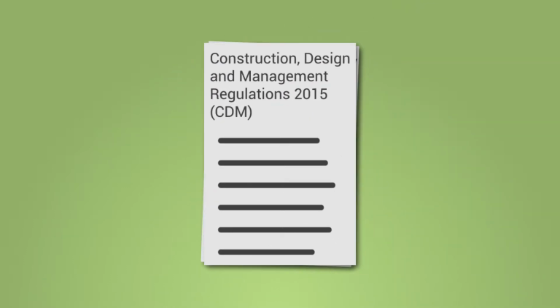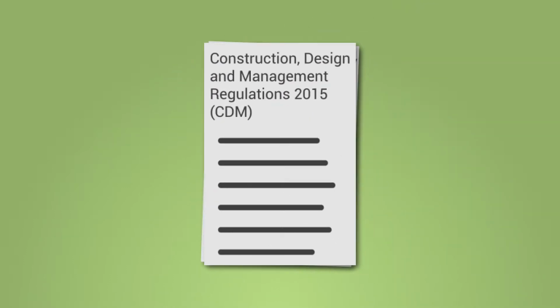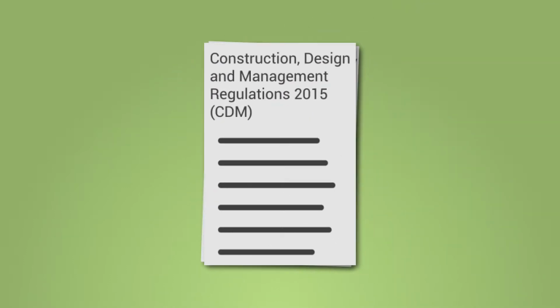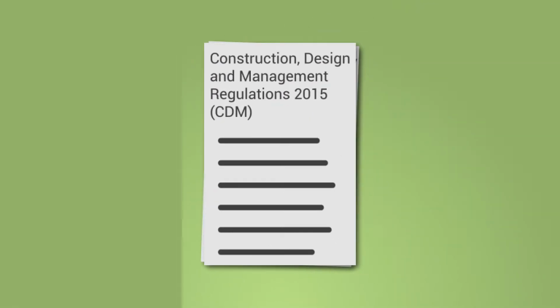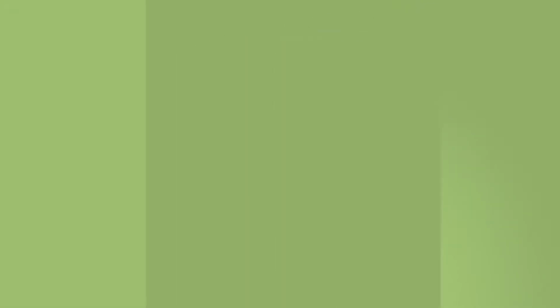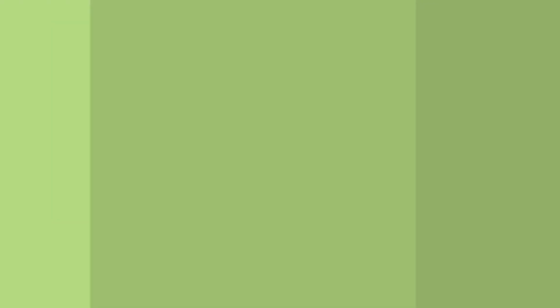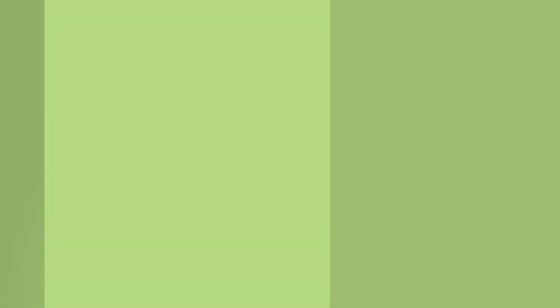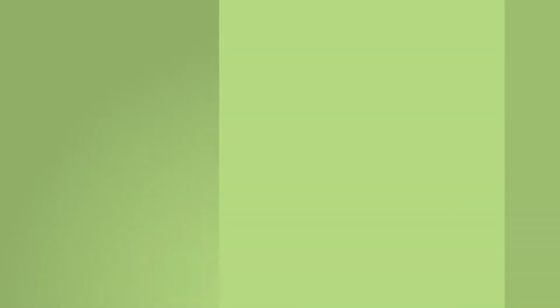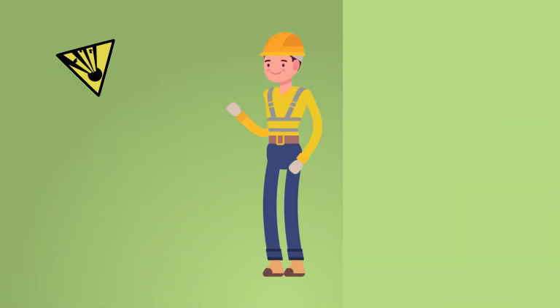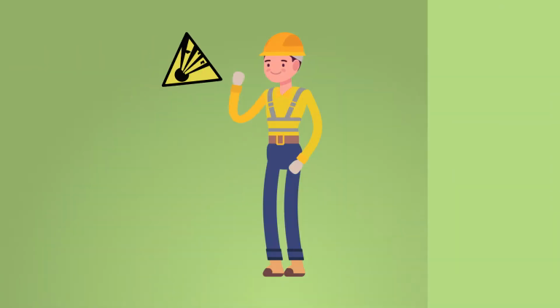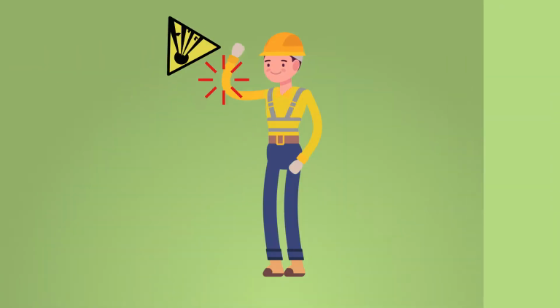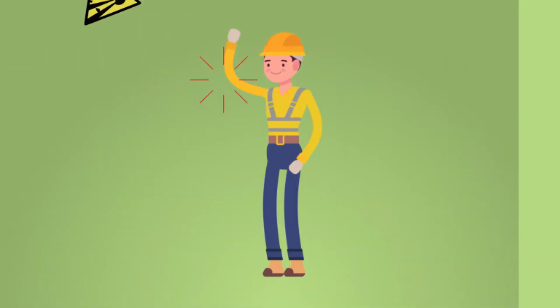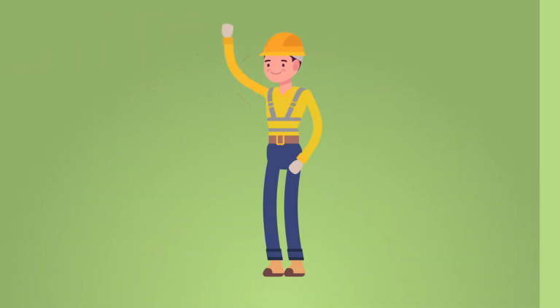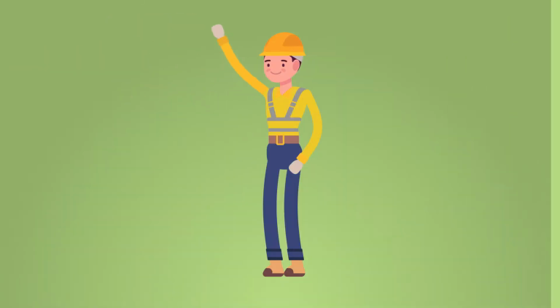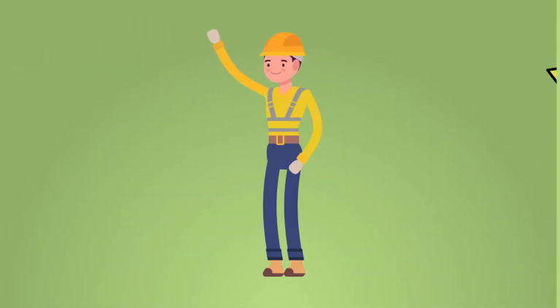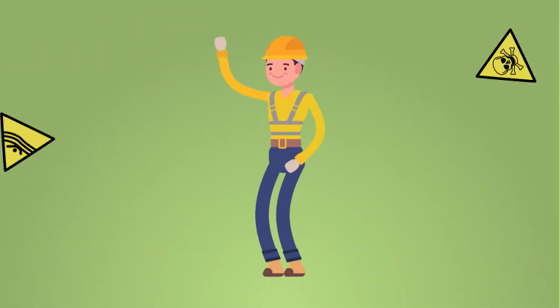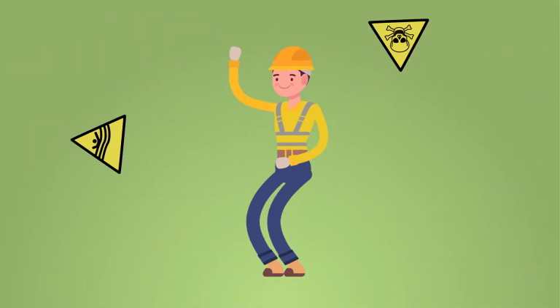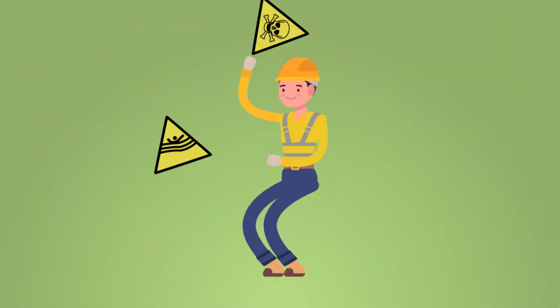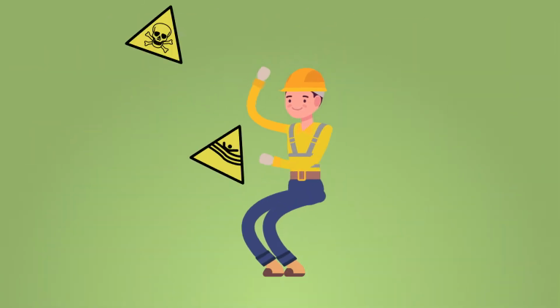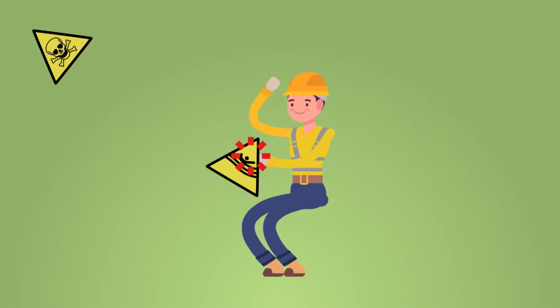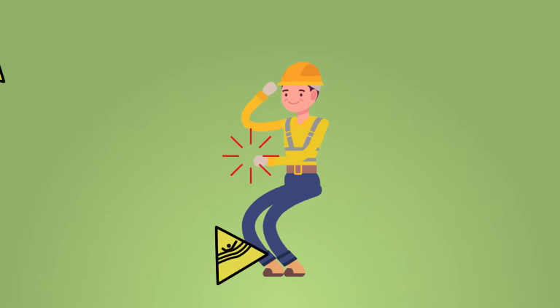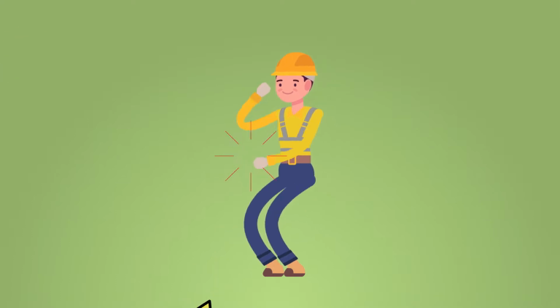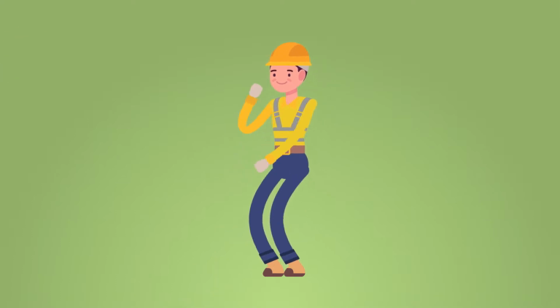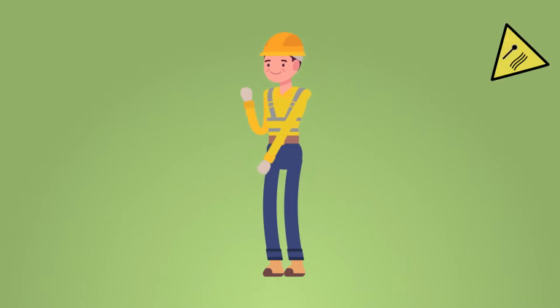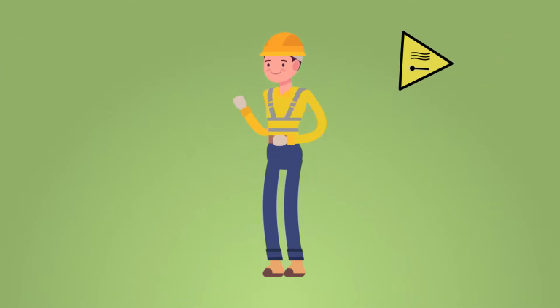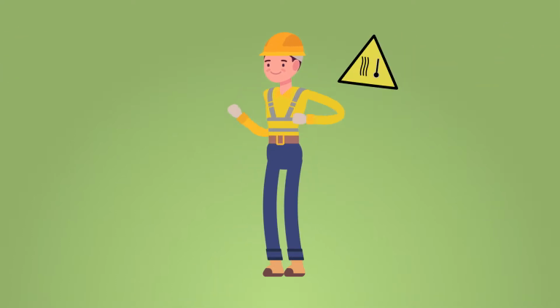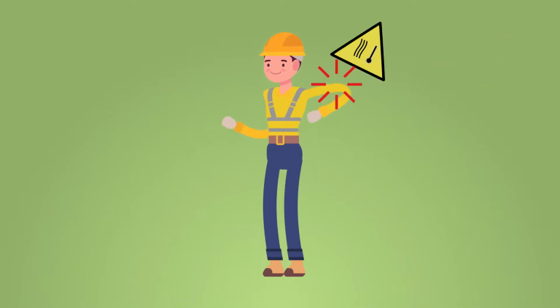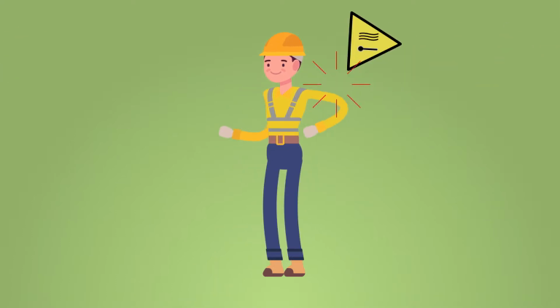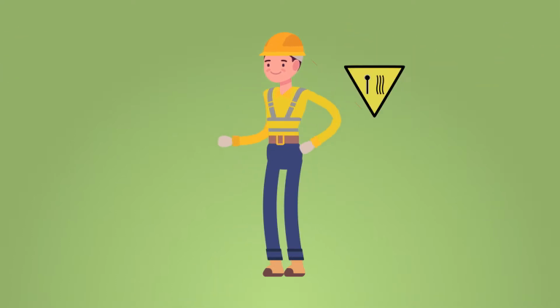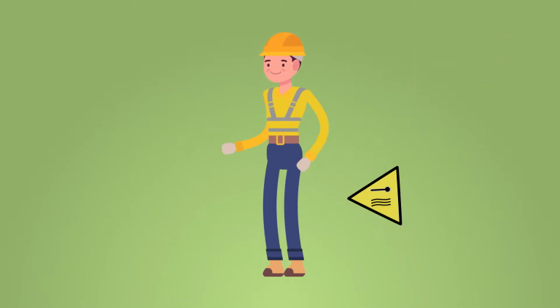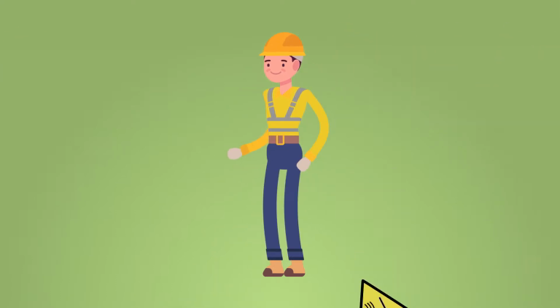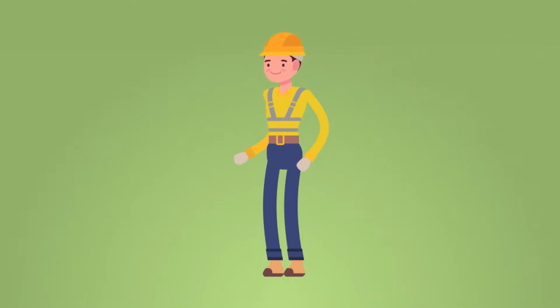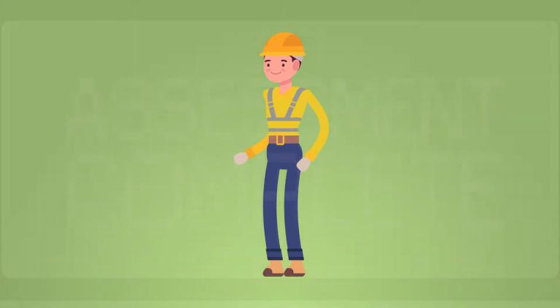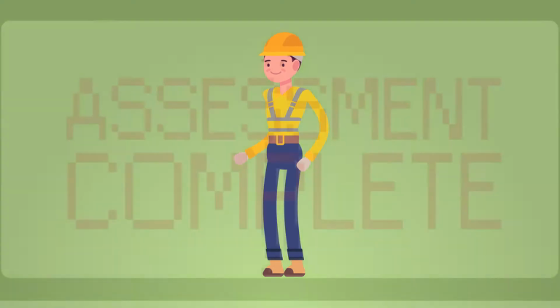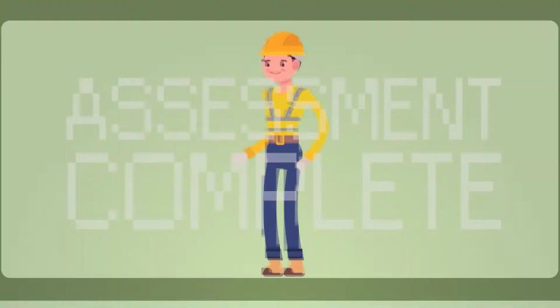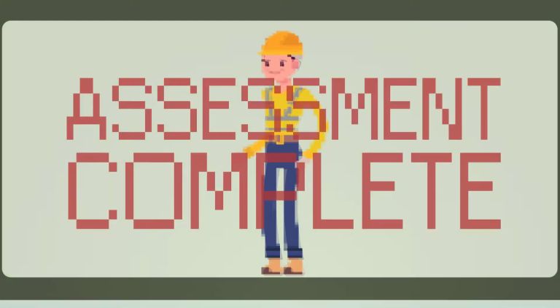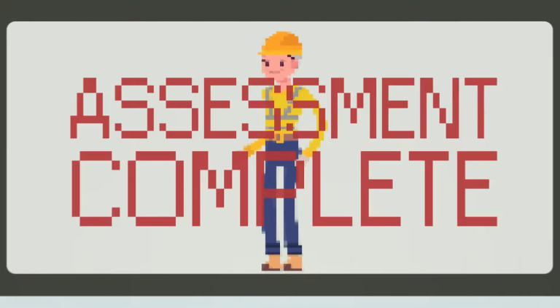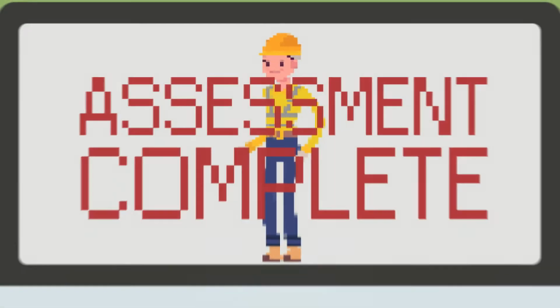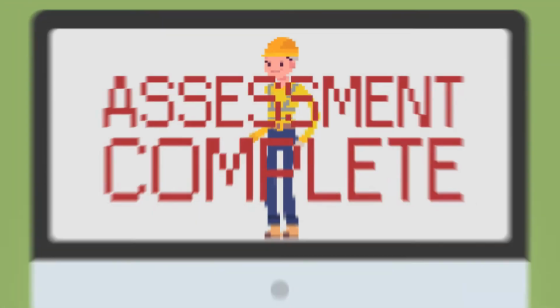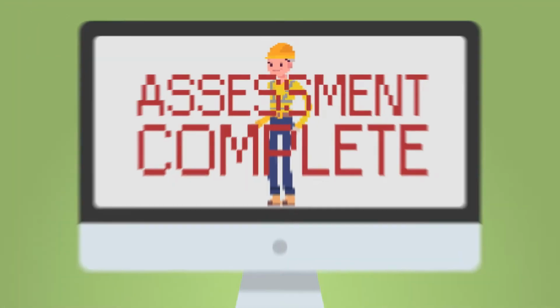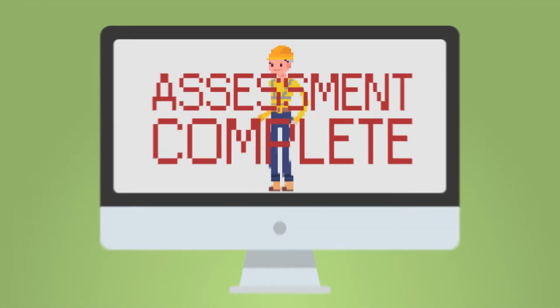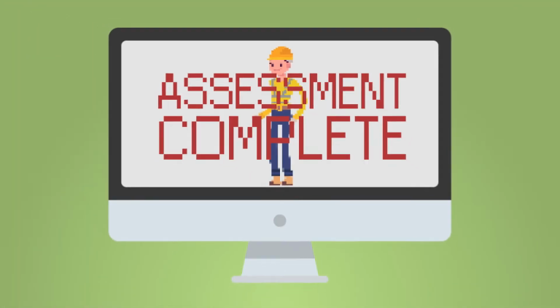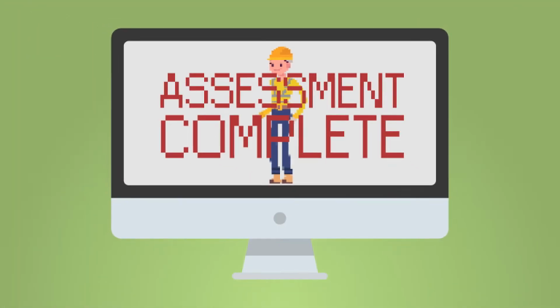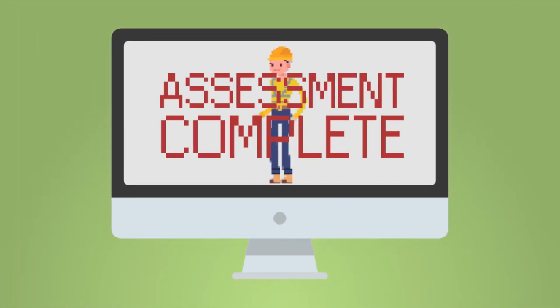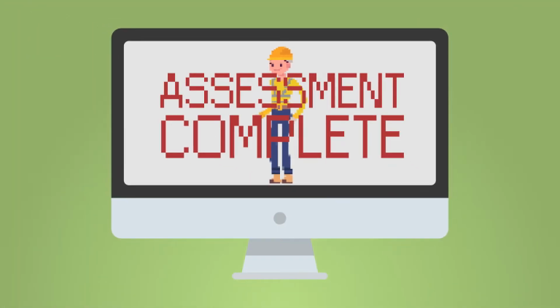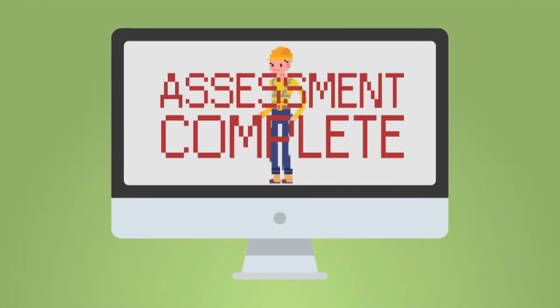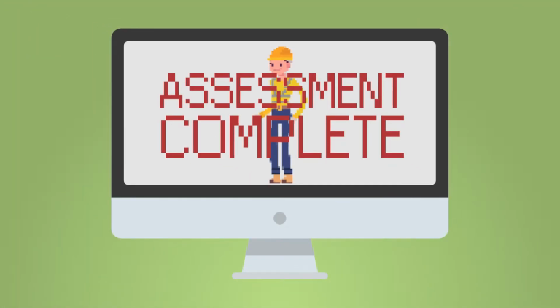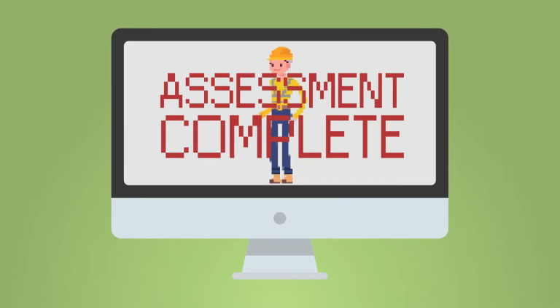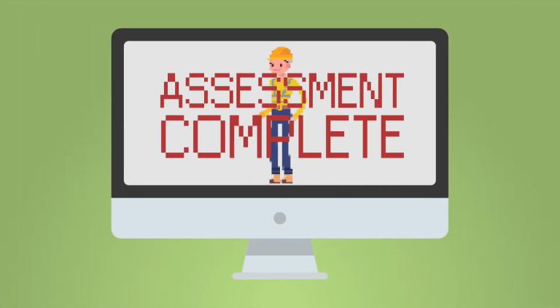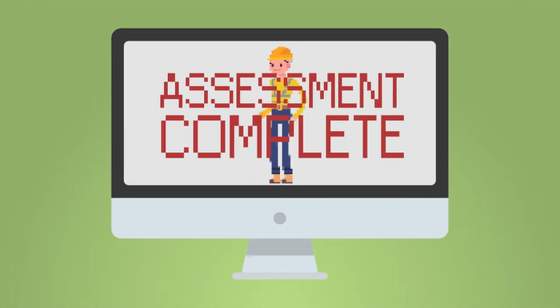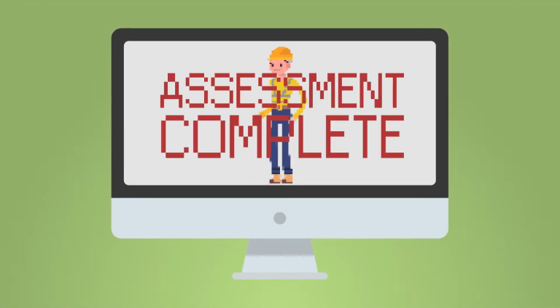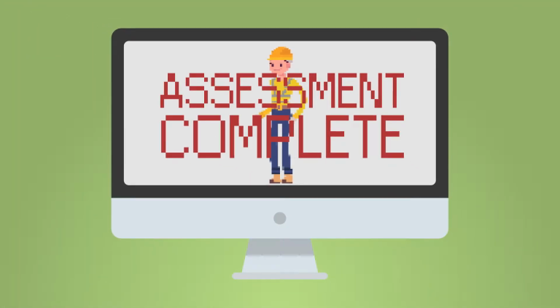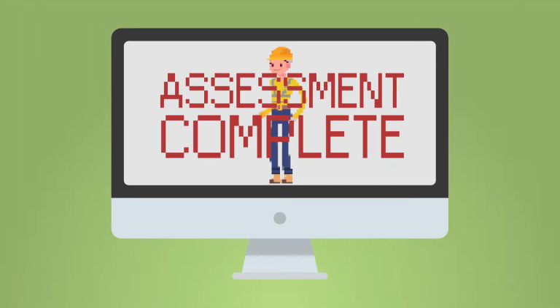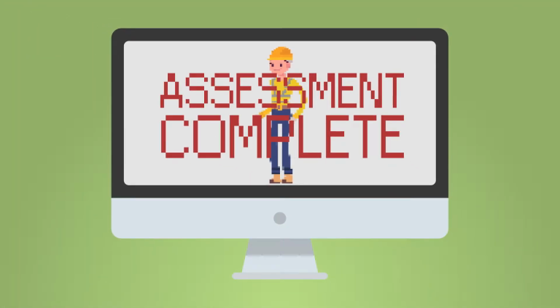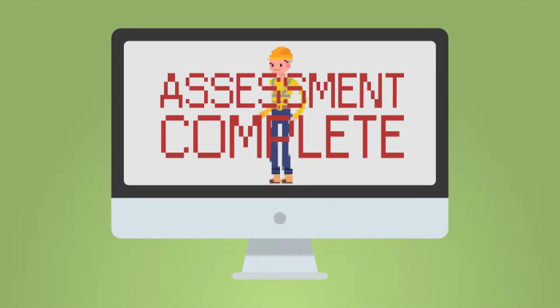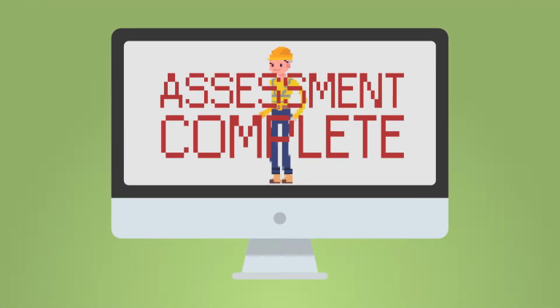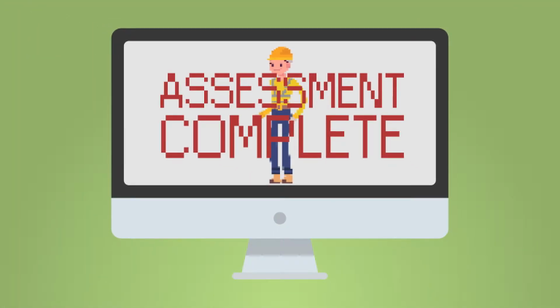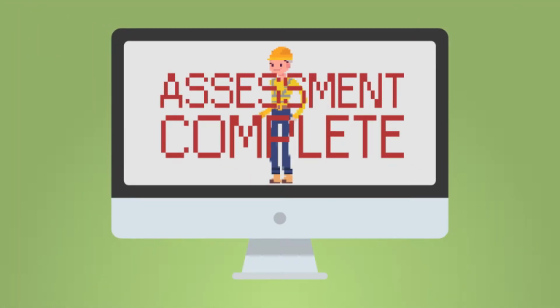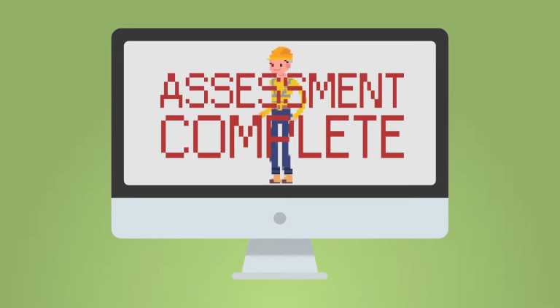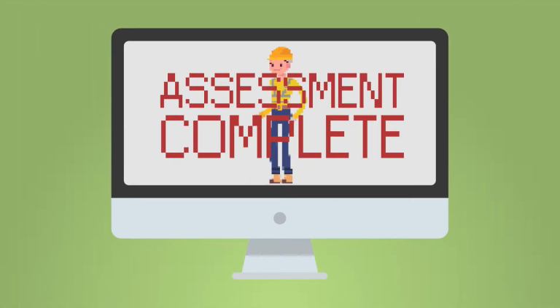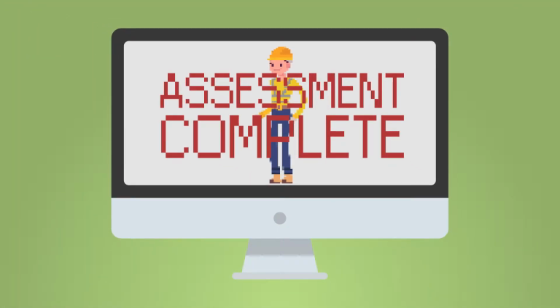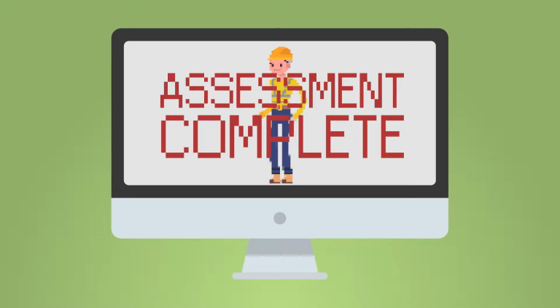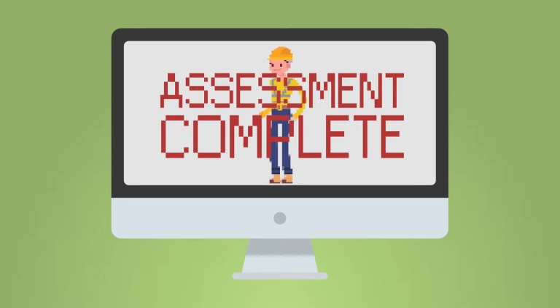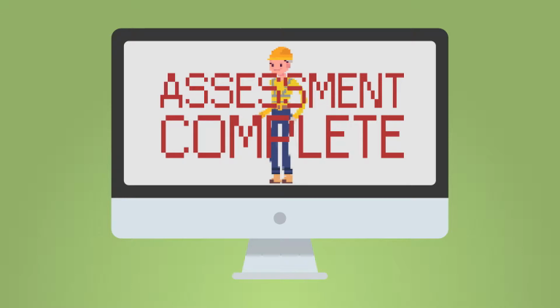The course will start with definitions of some of the key terms and outline common hazards and how to assess the level of risk associated with them.